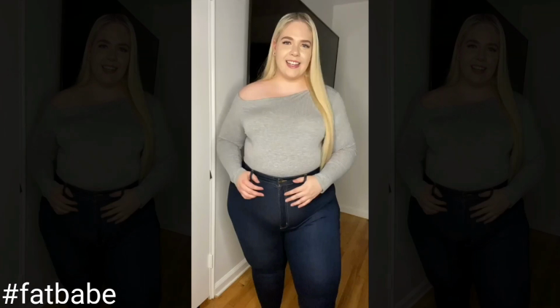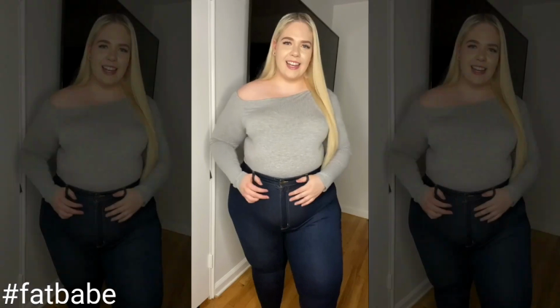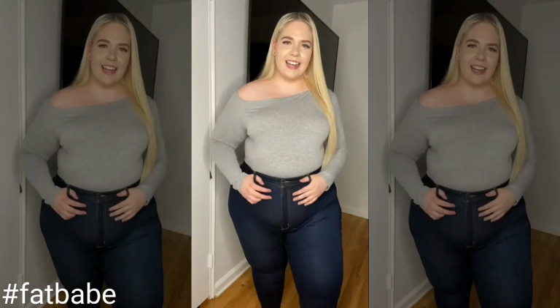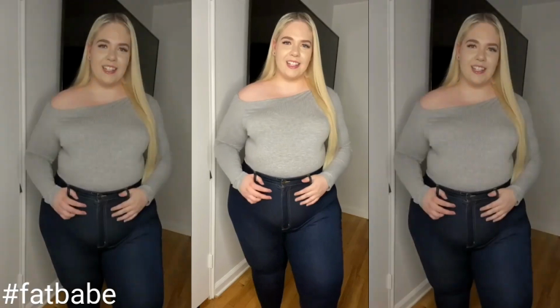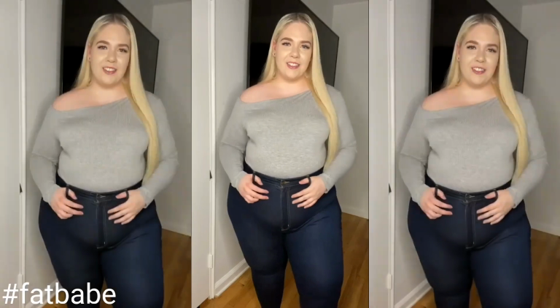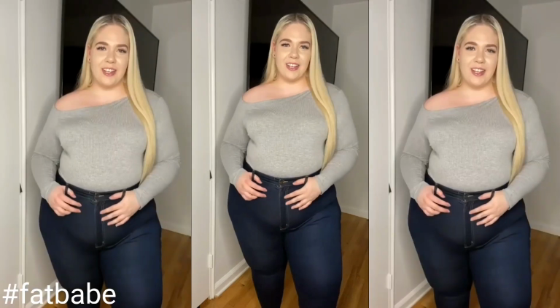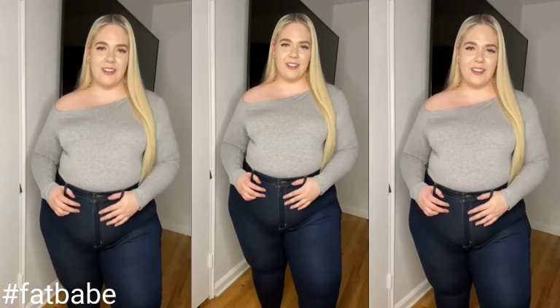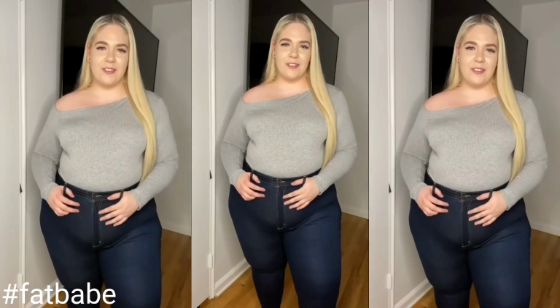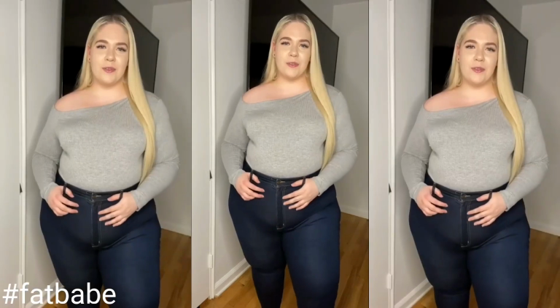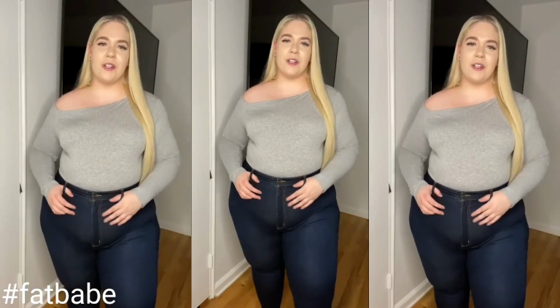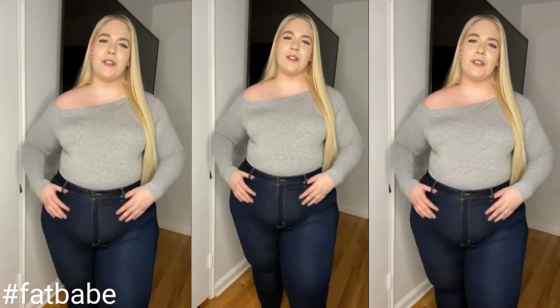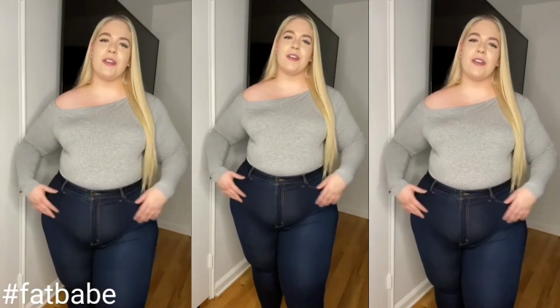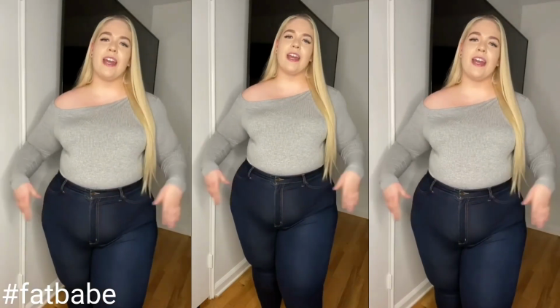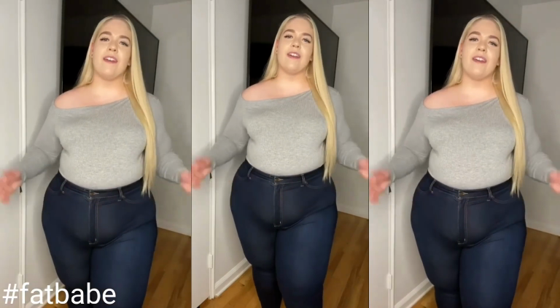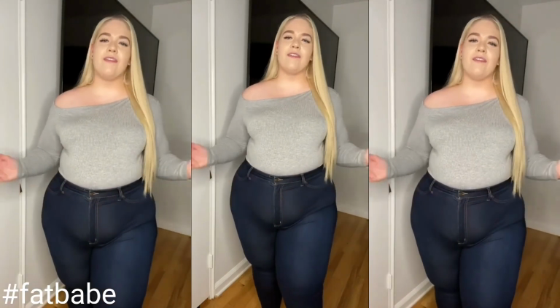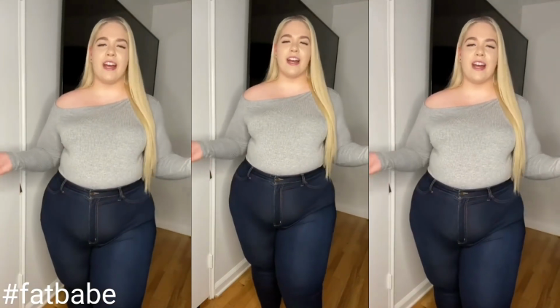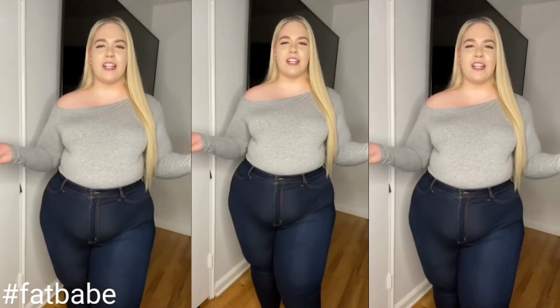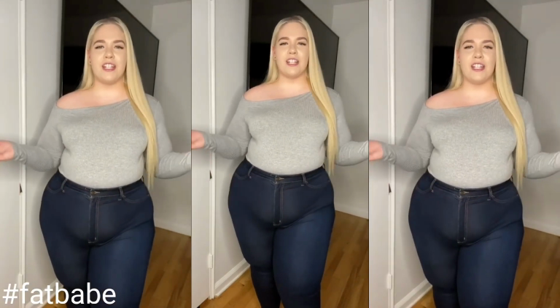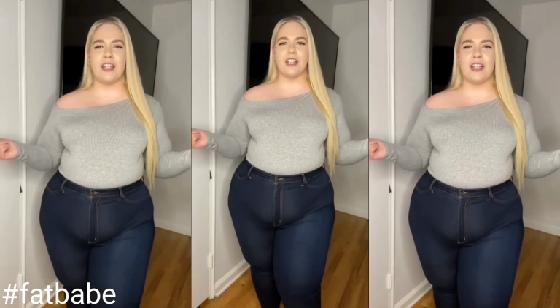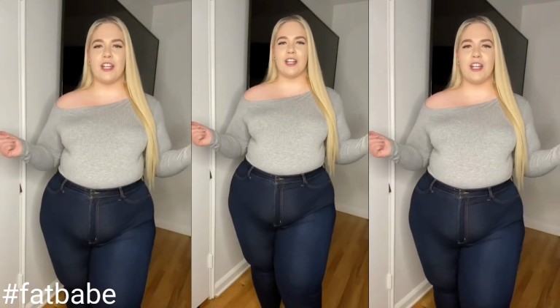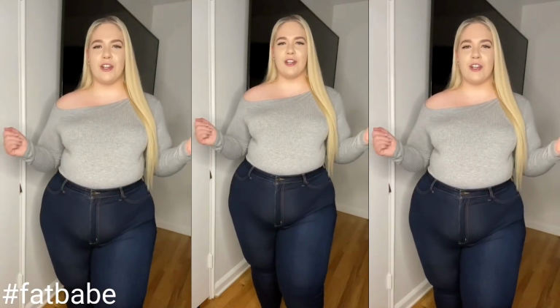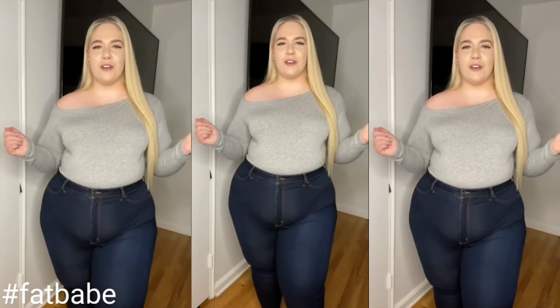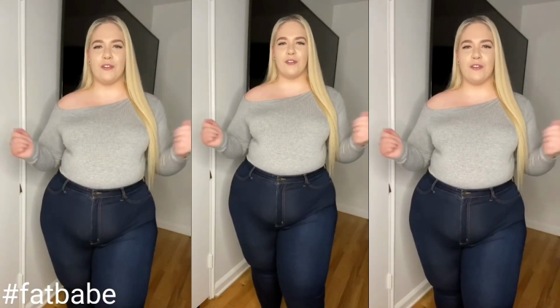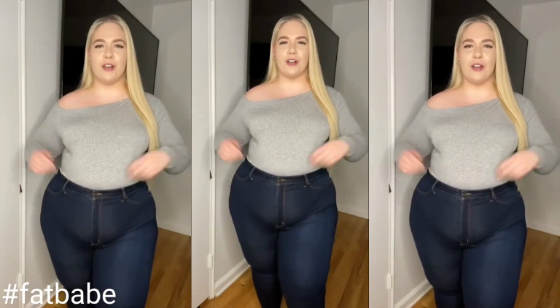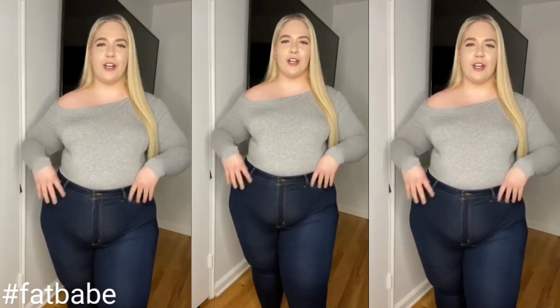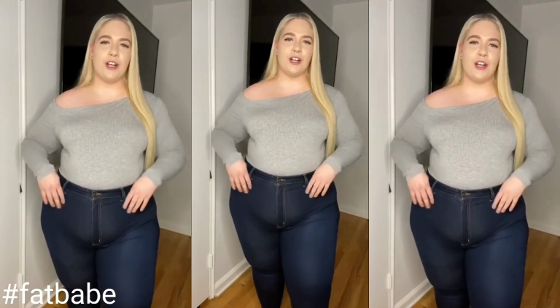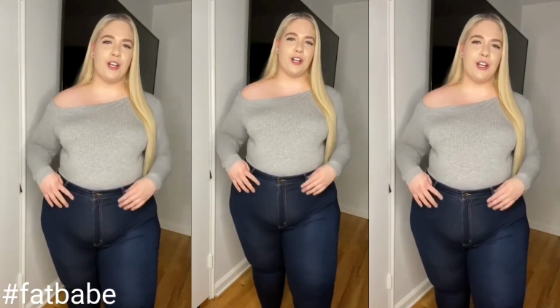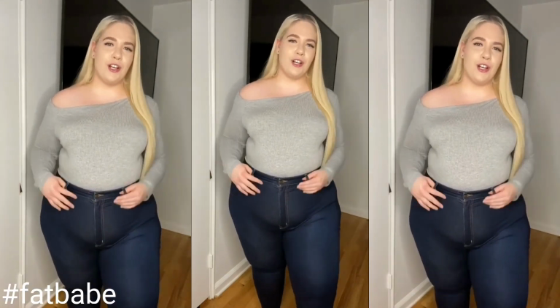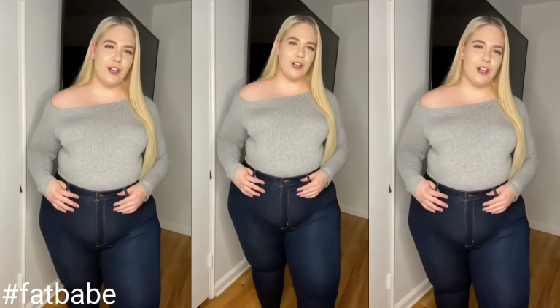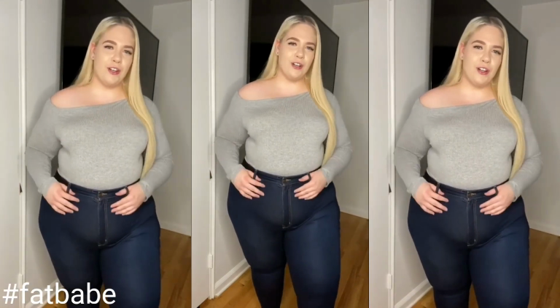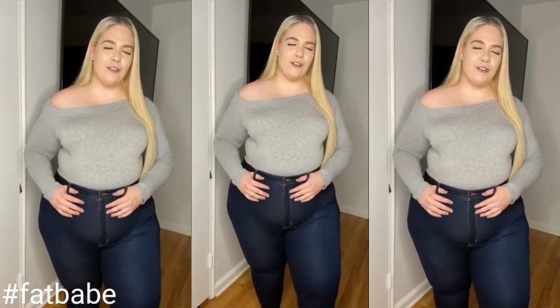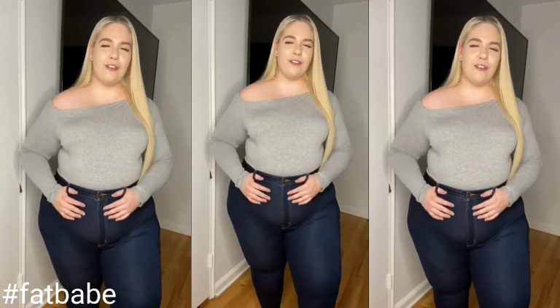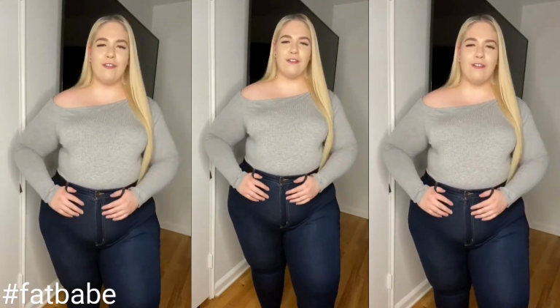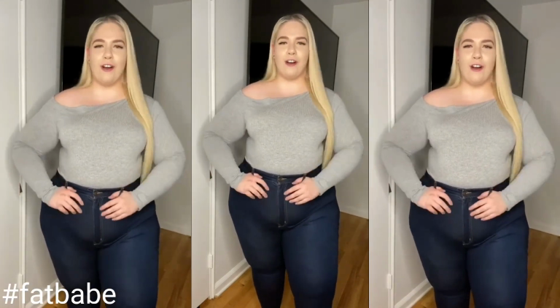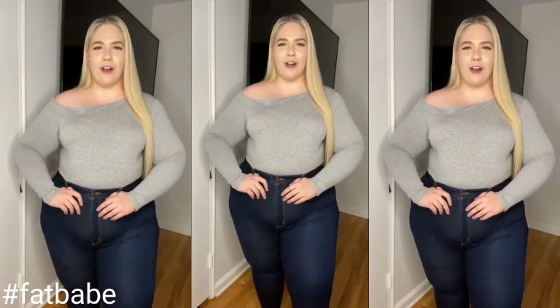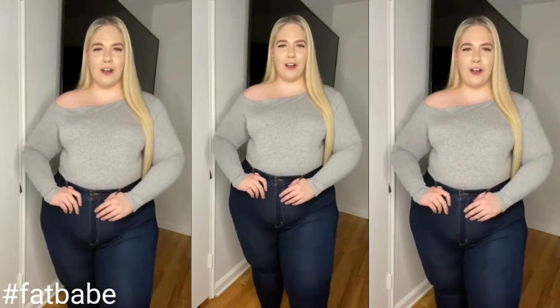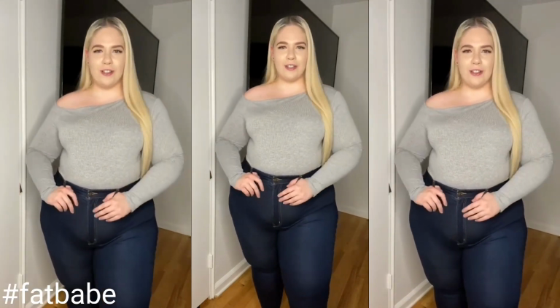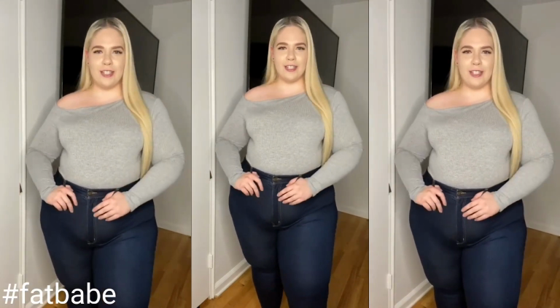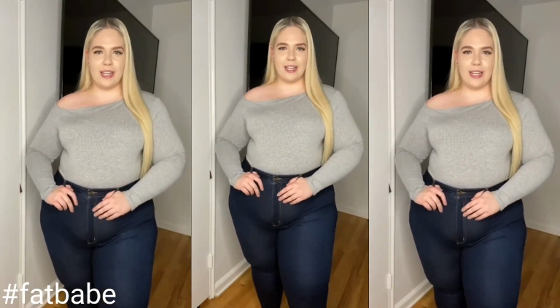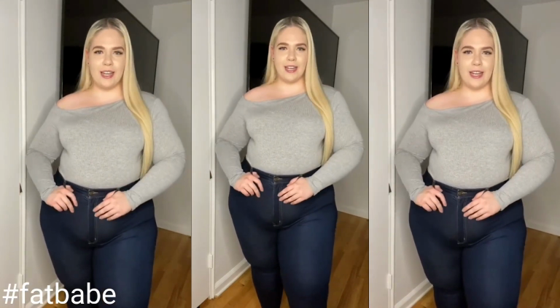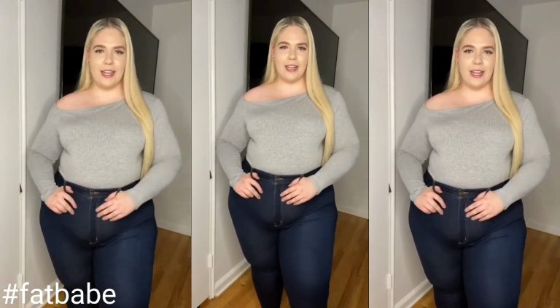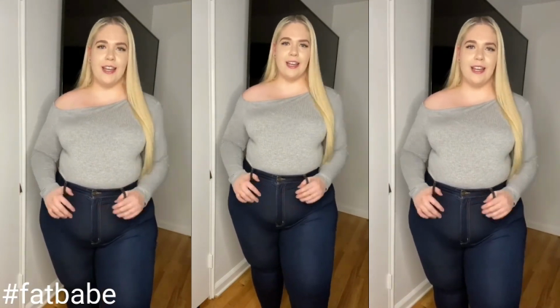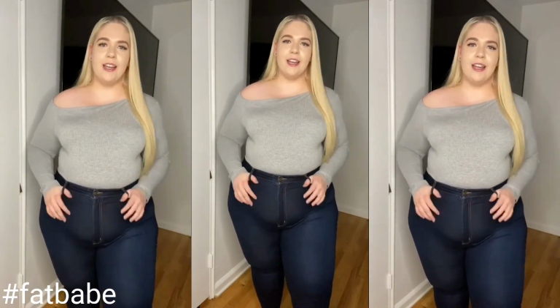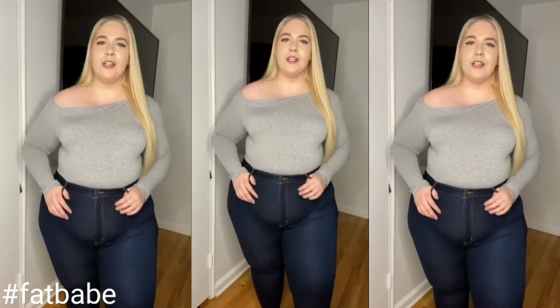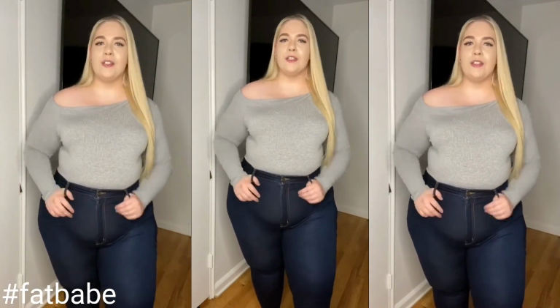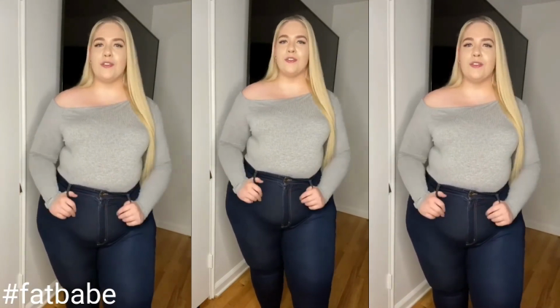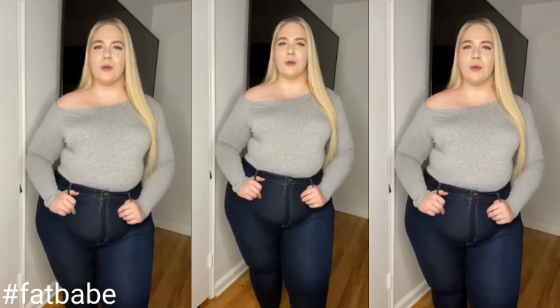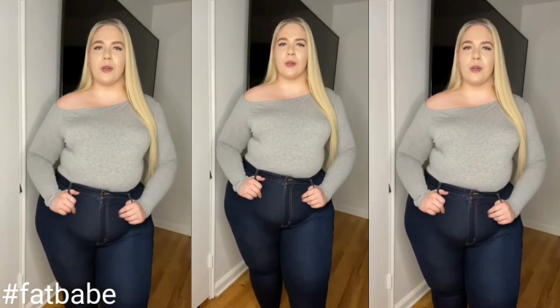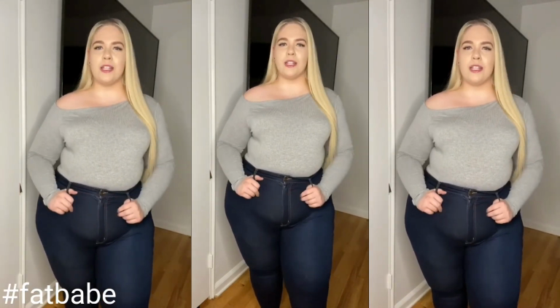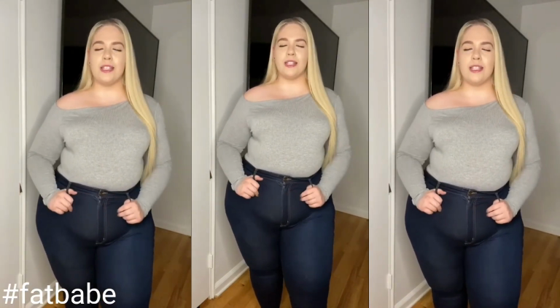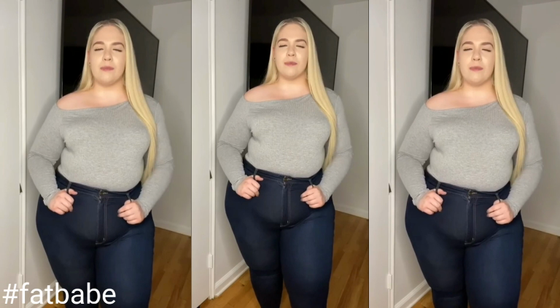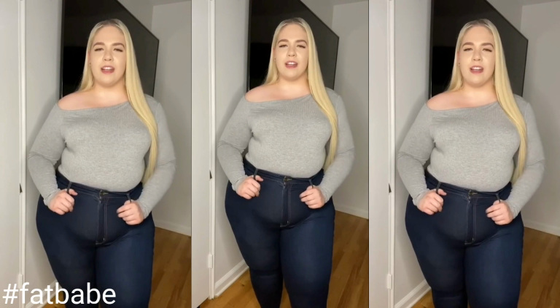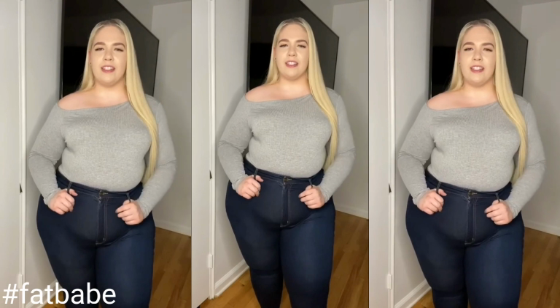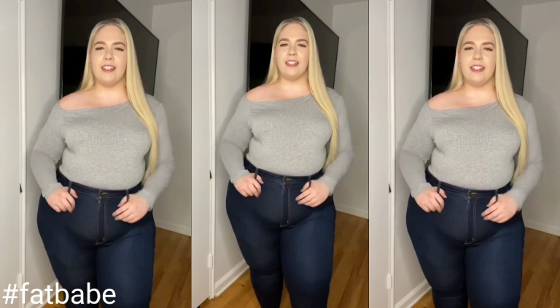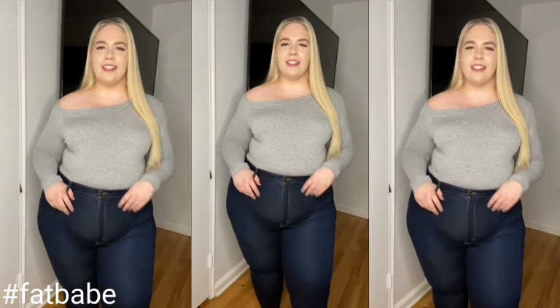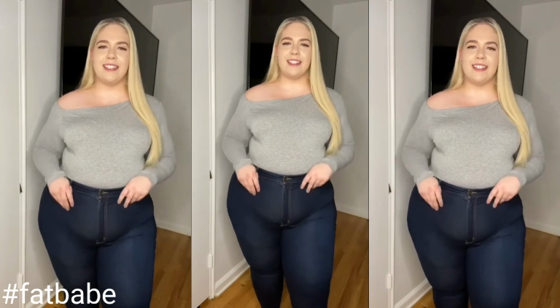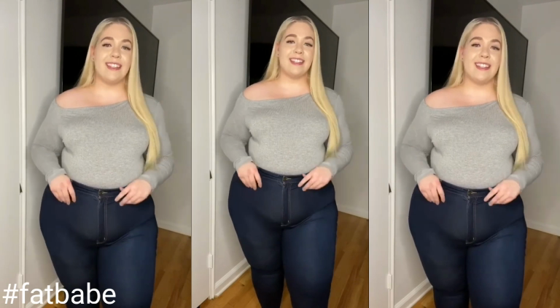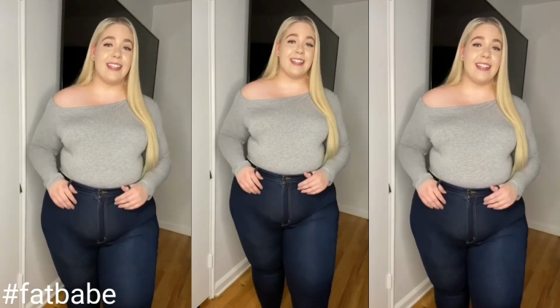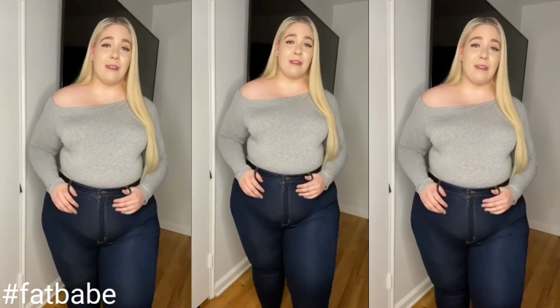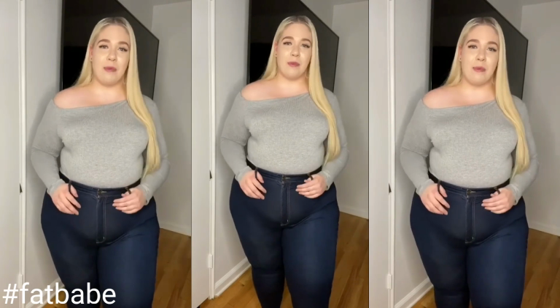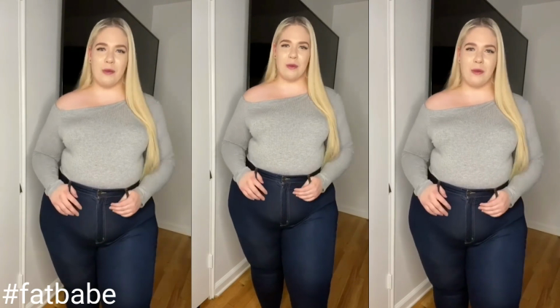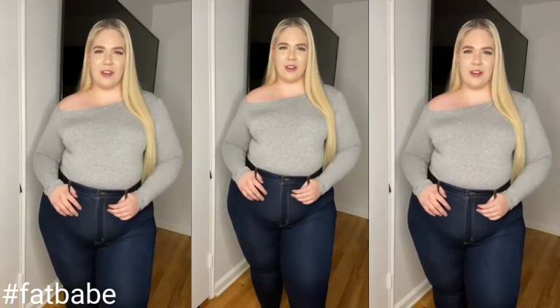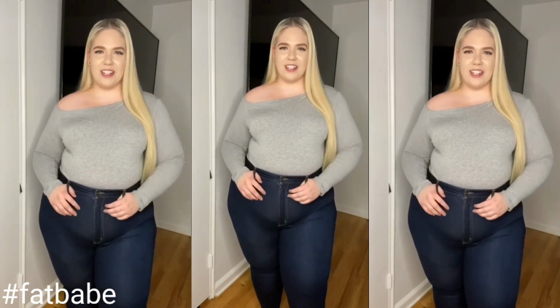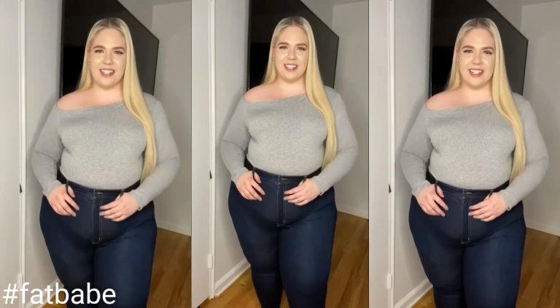Hello loves, we're doing a Fashion Nova Curve Fall Haul today, so if you want to see my looks, keep on watching.